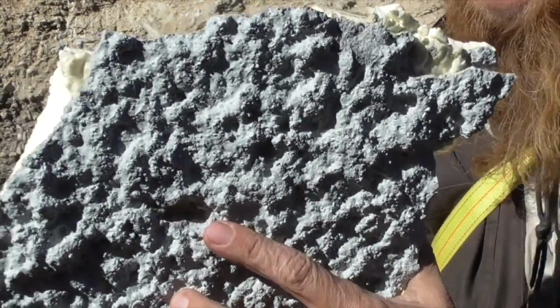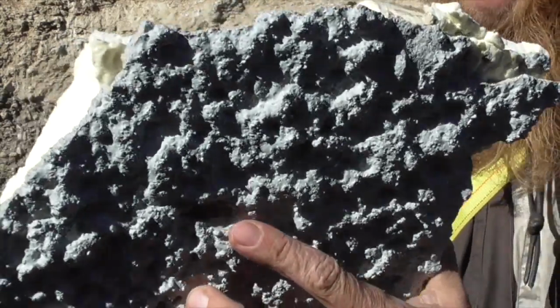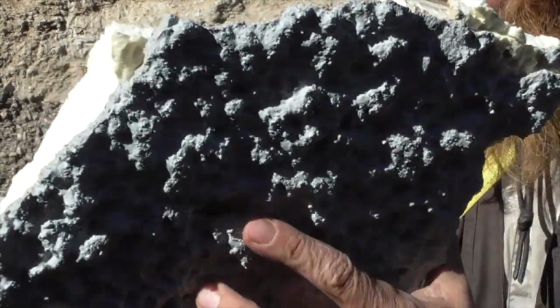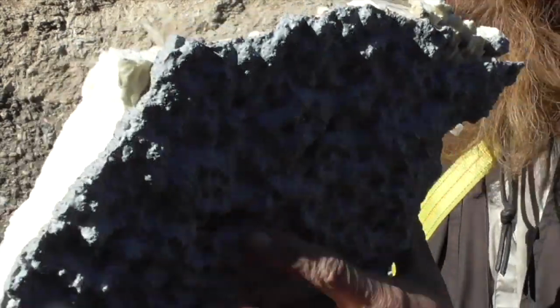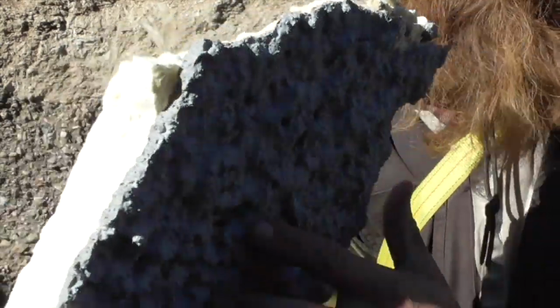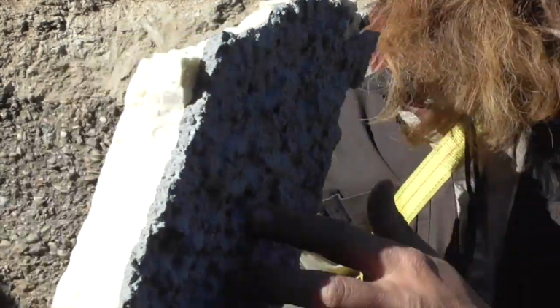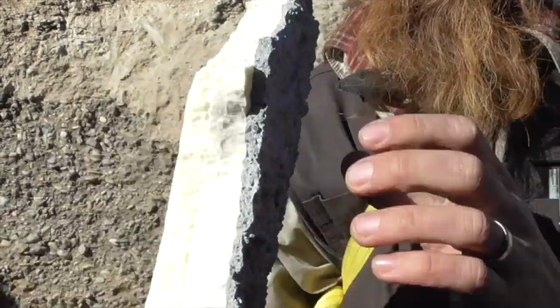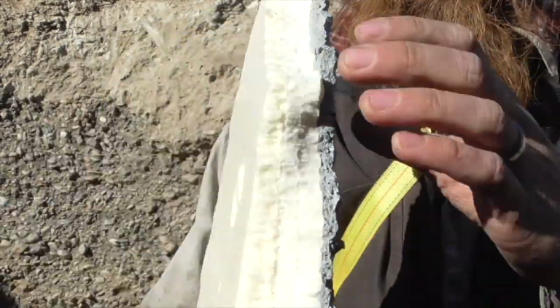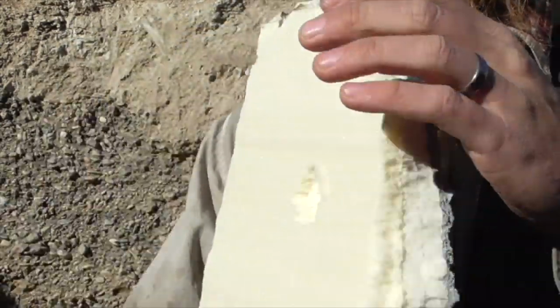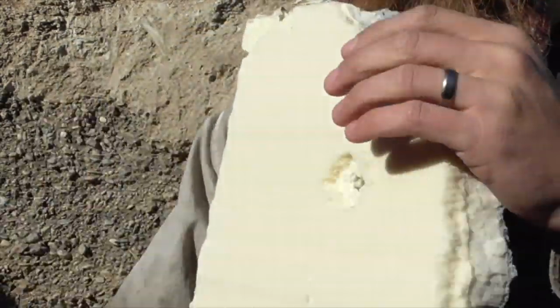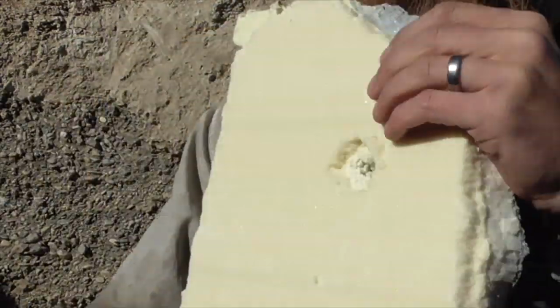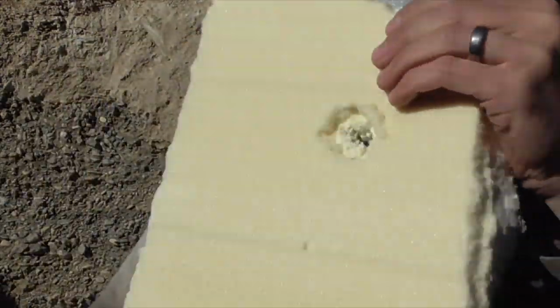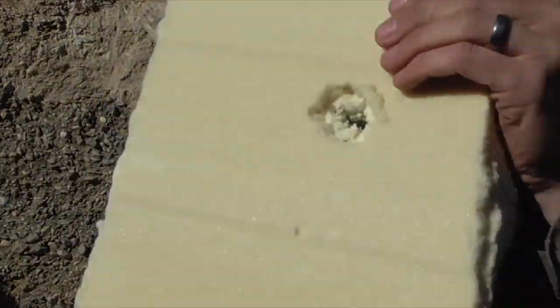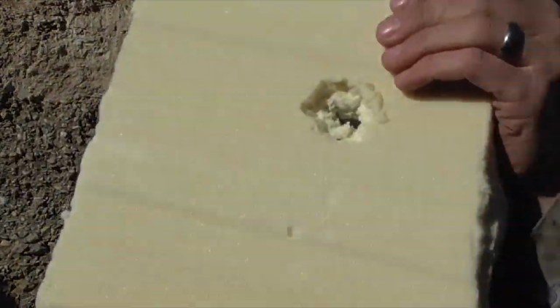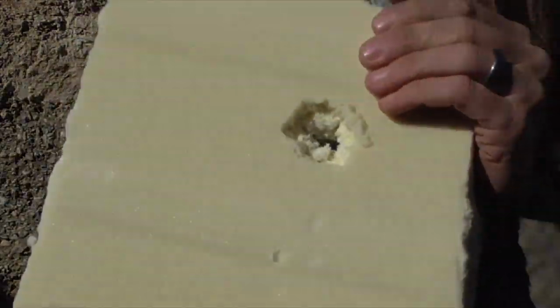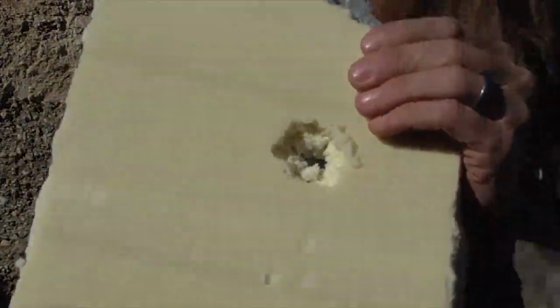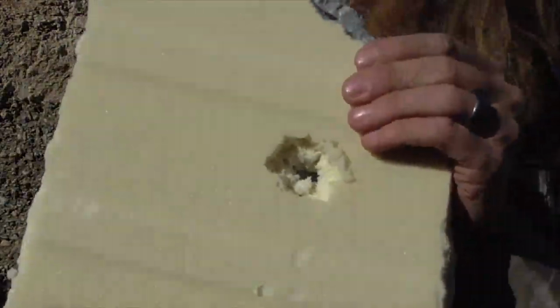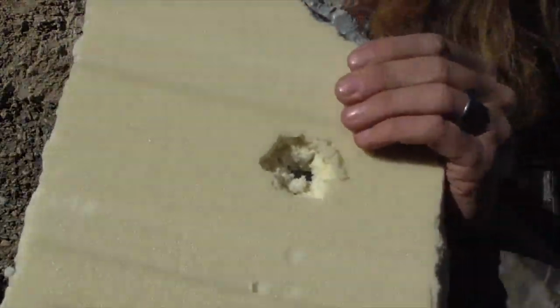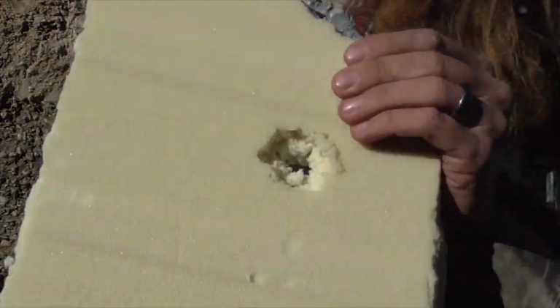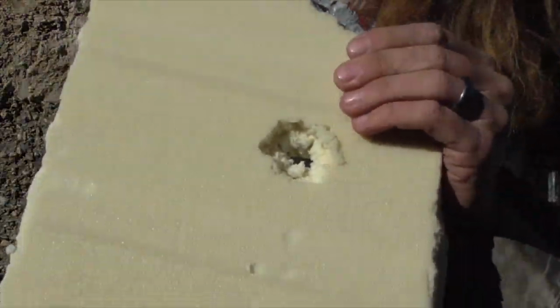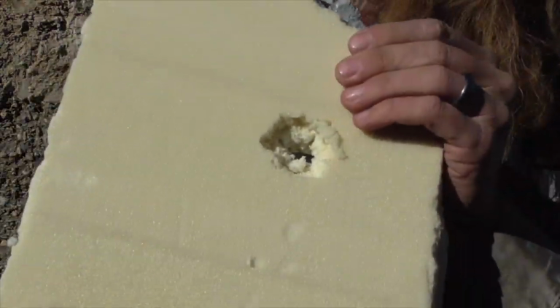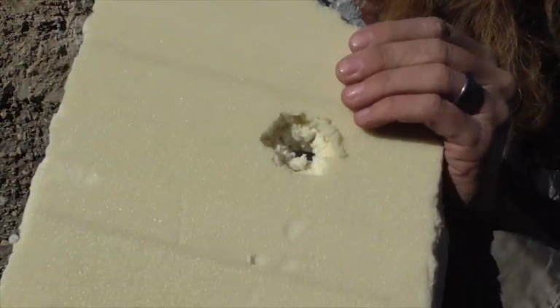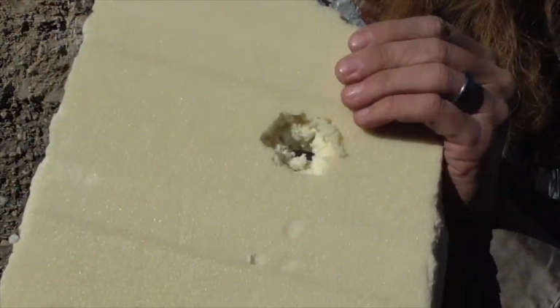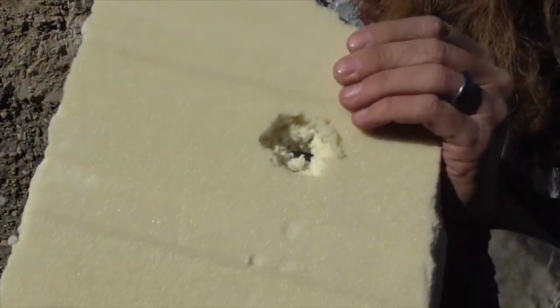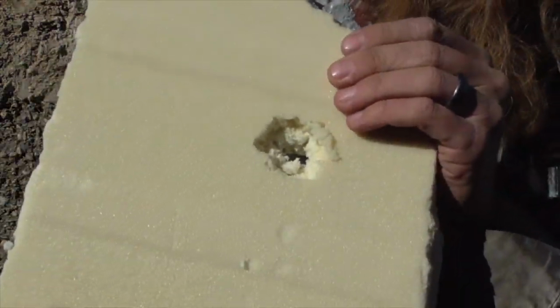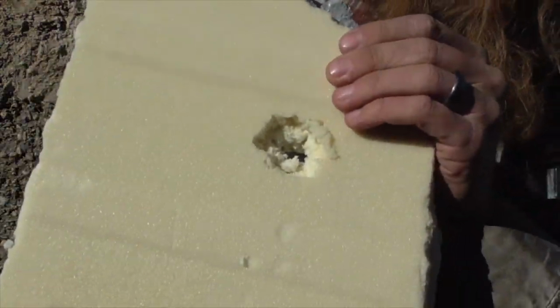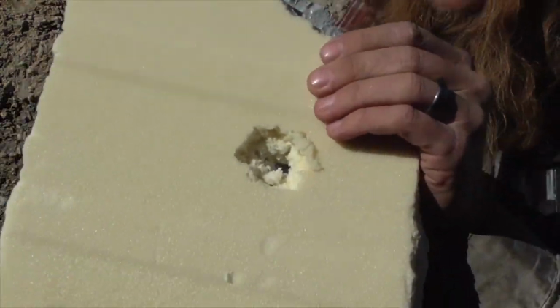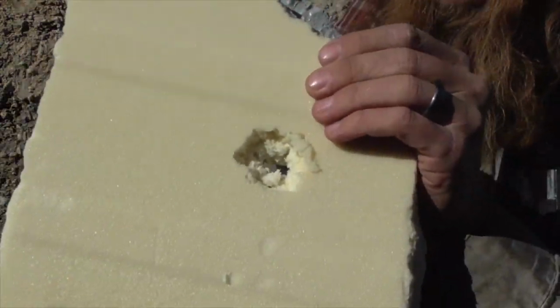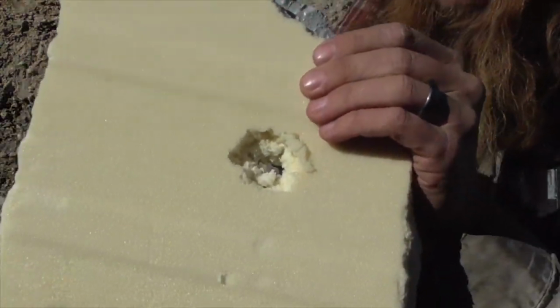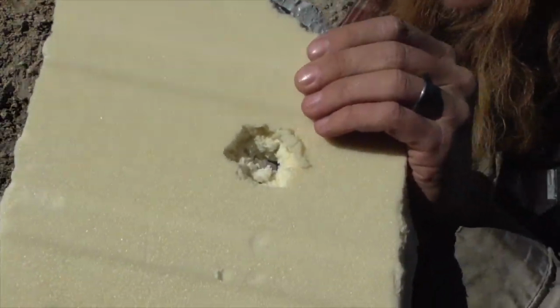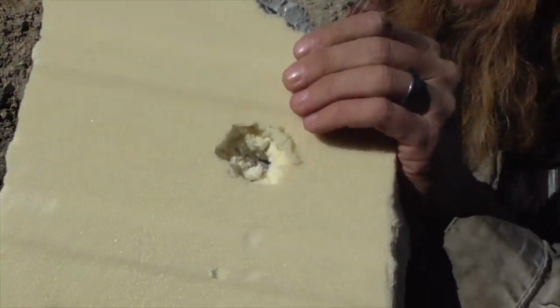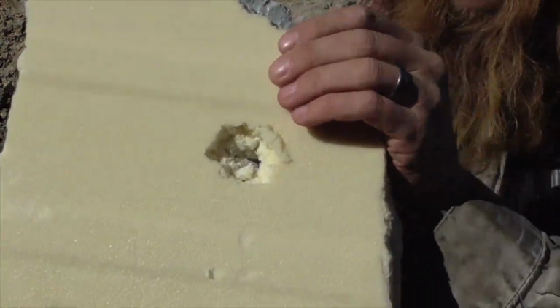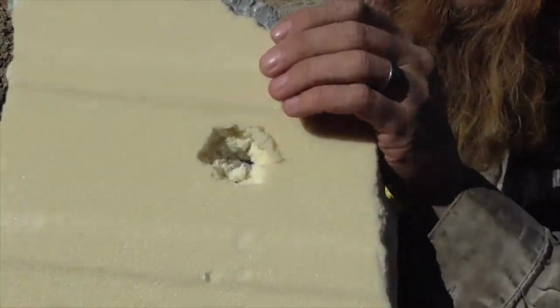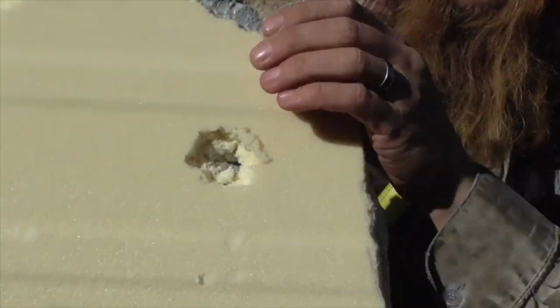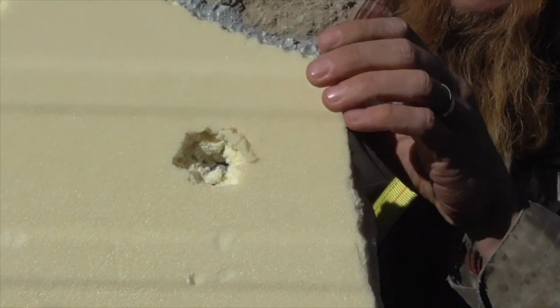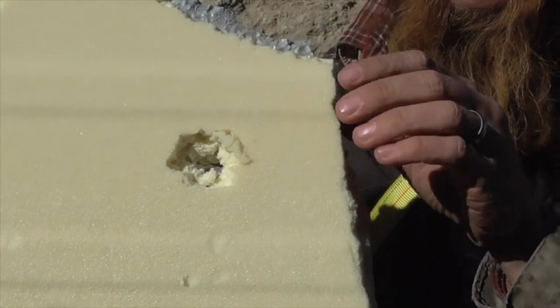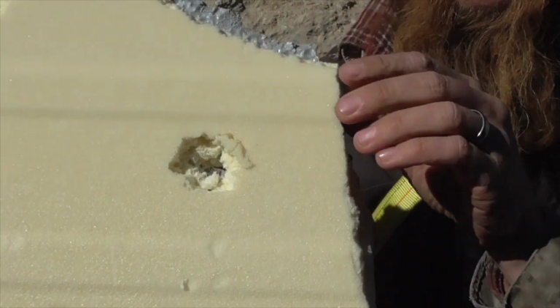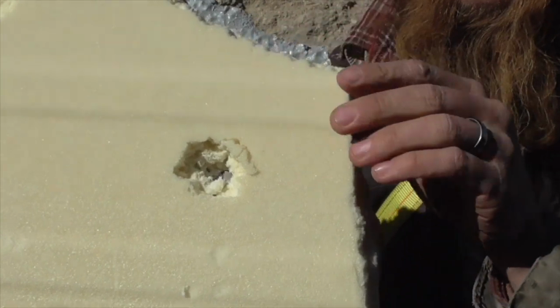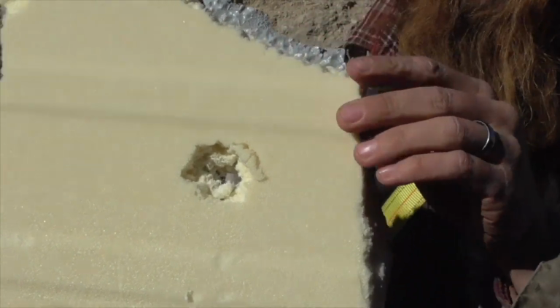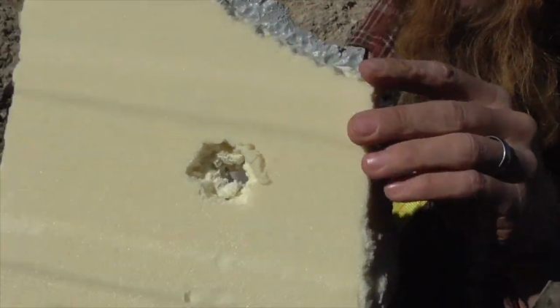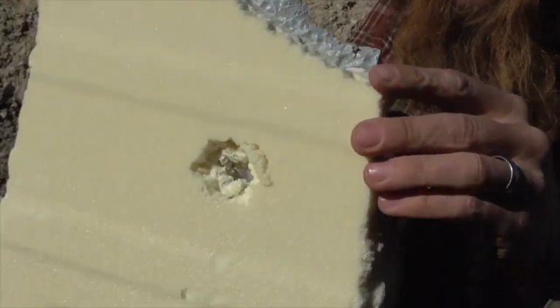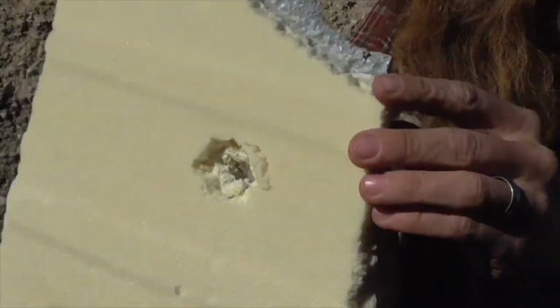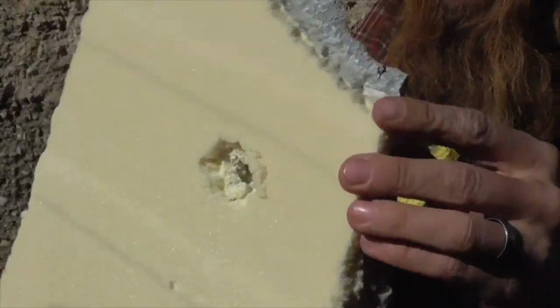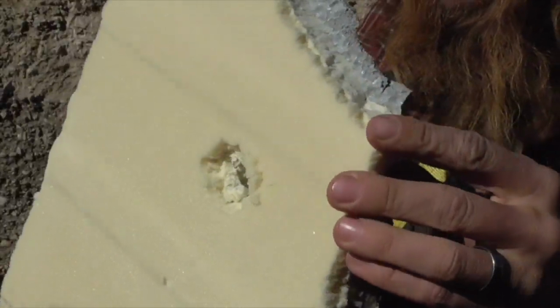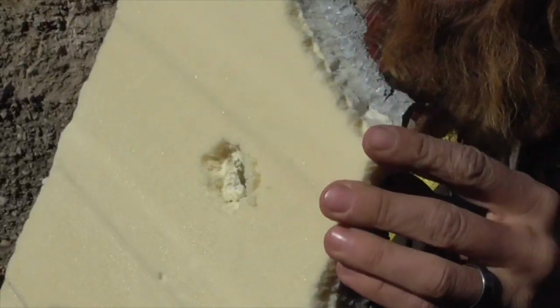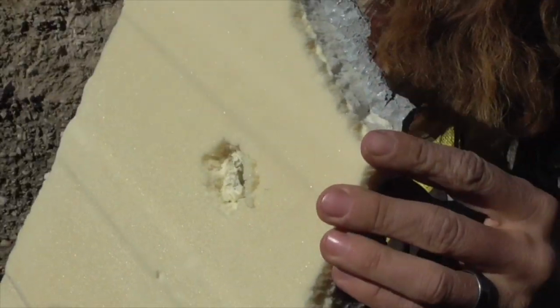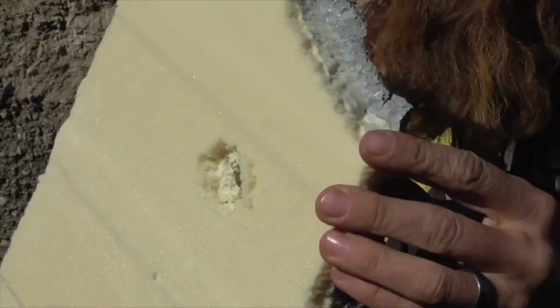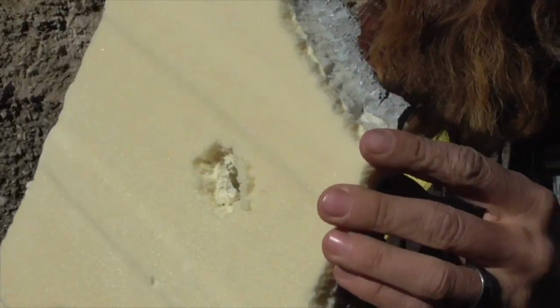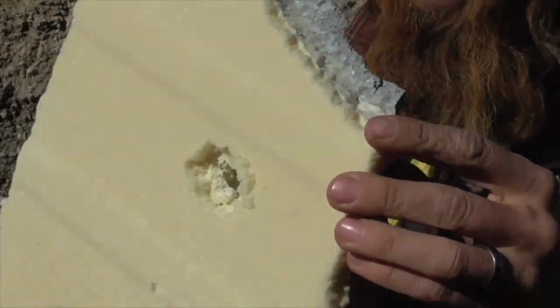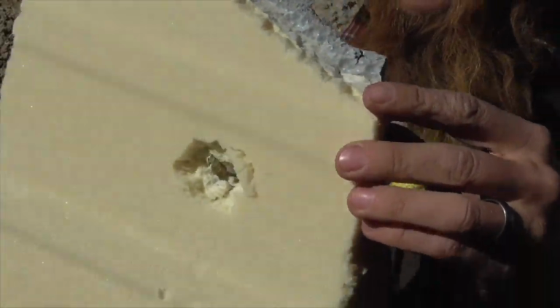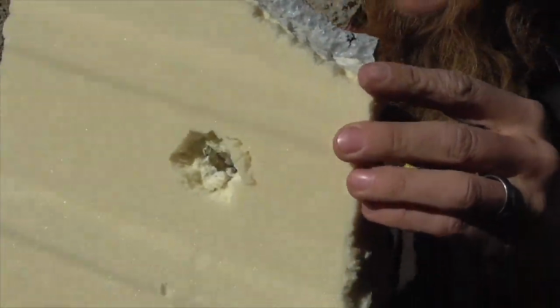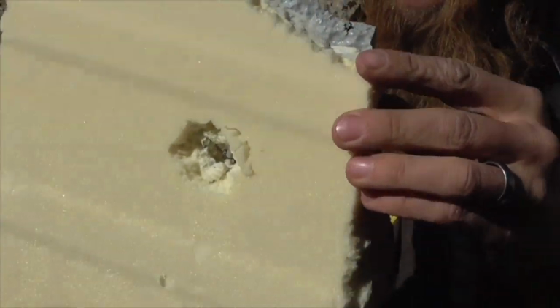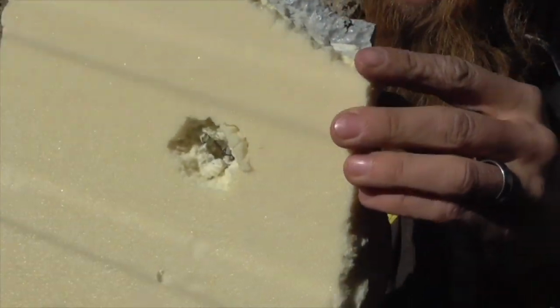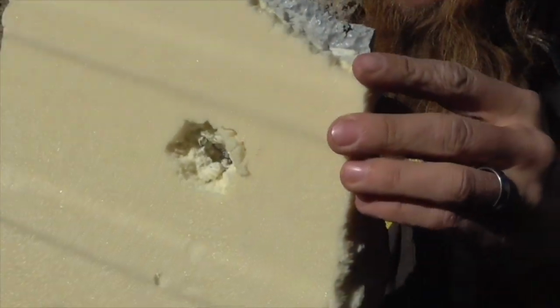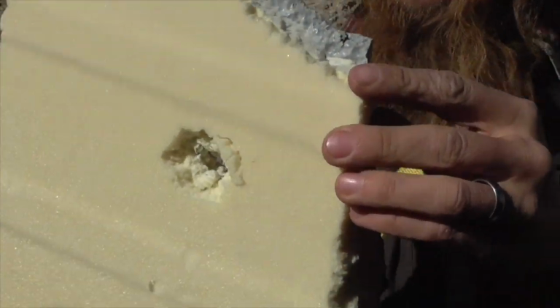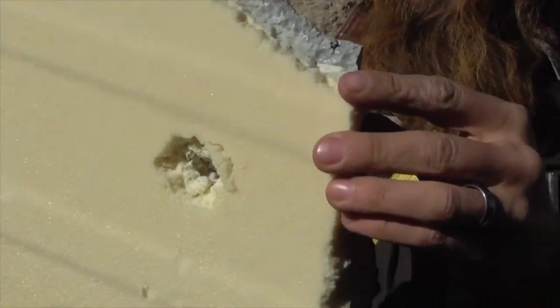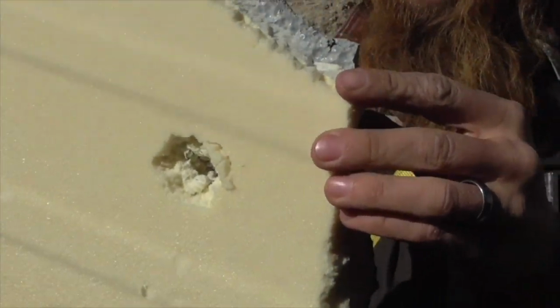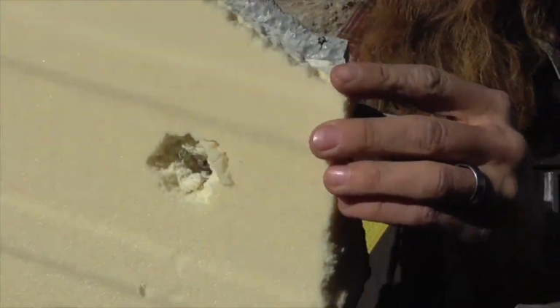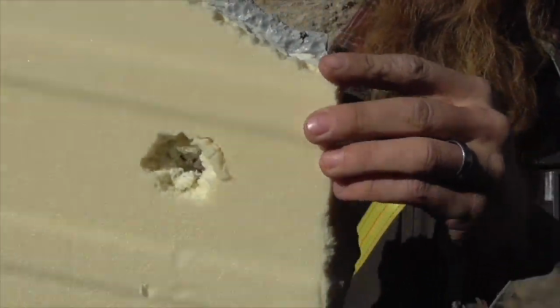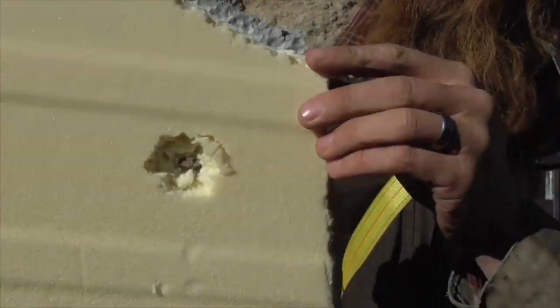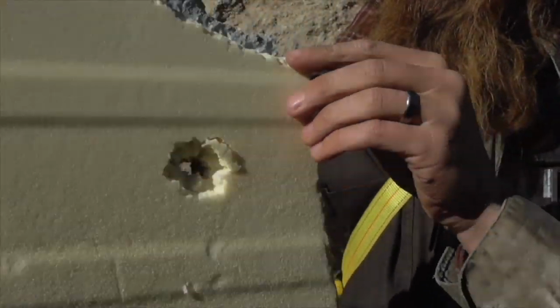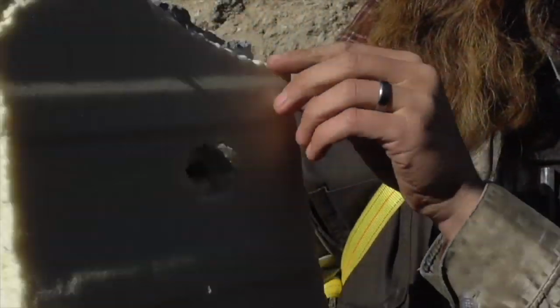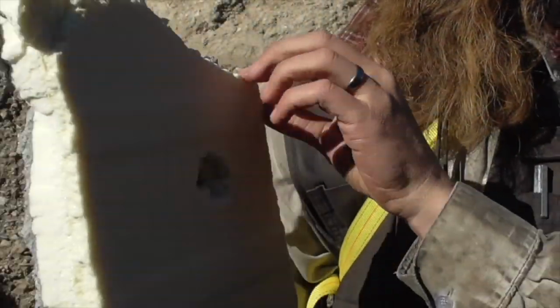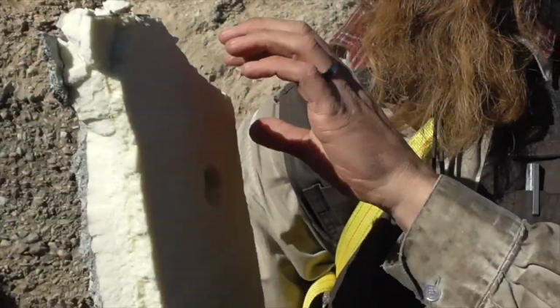The 9mm went right through. But let's try stacking up multiple layers of this and see if that does any good.